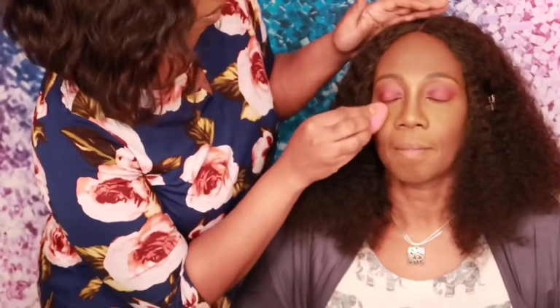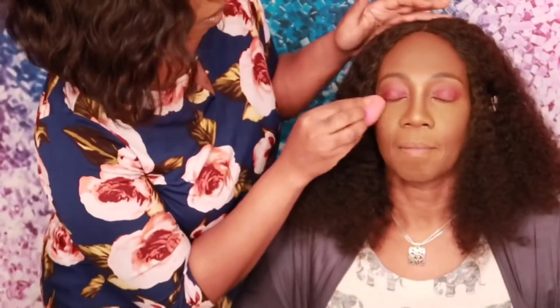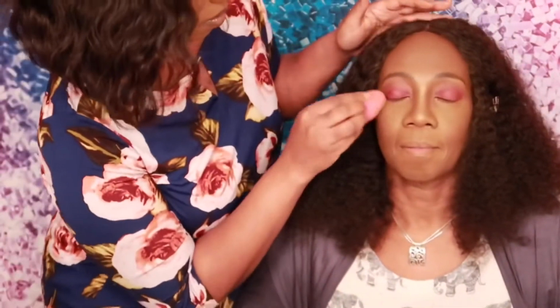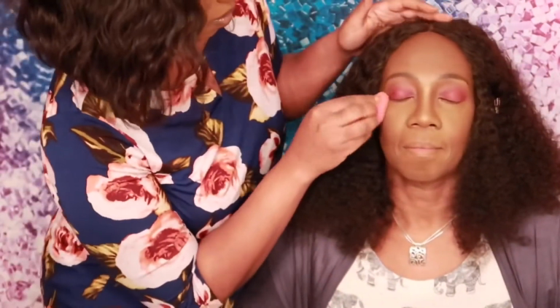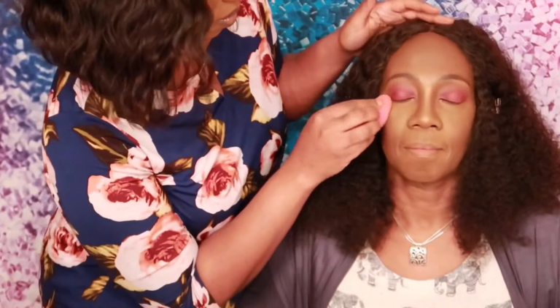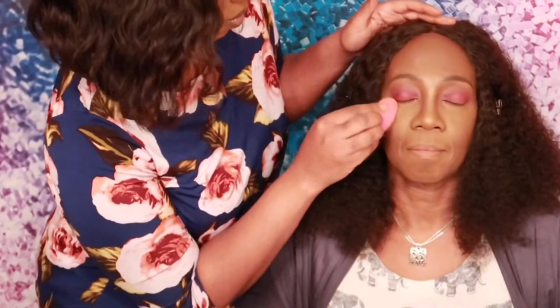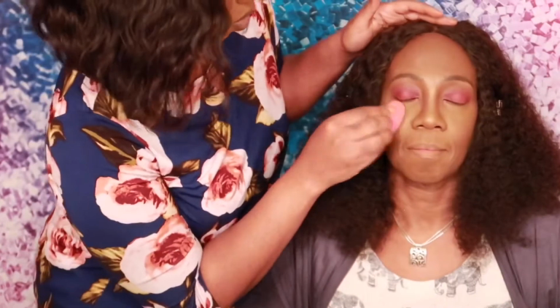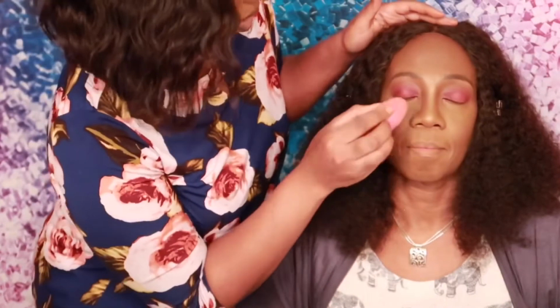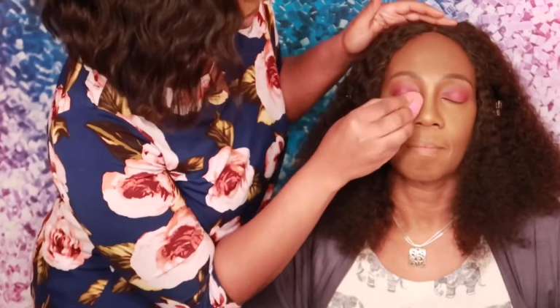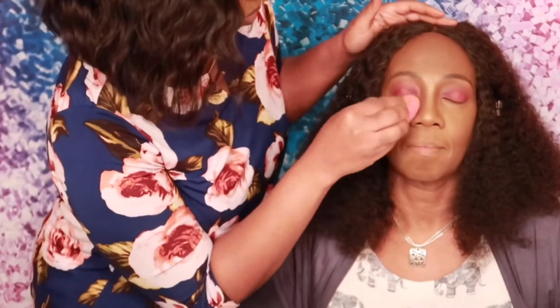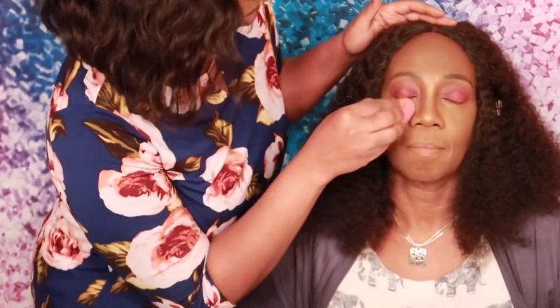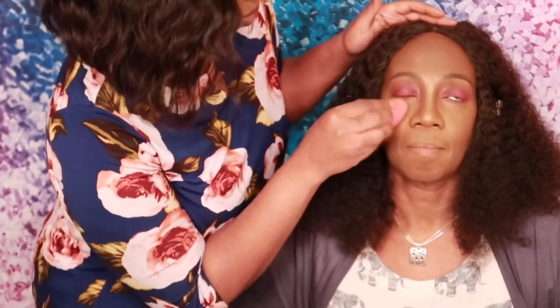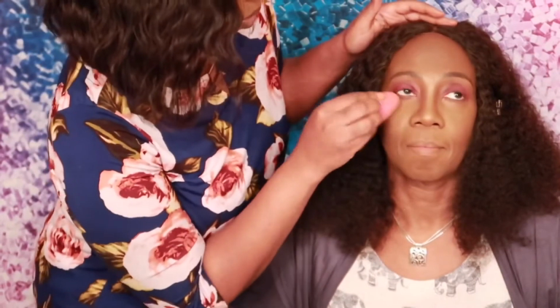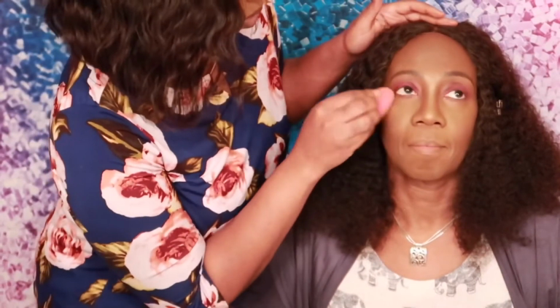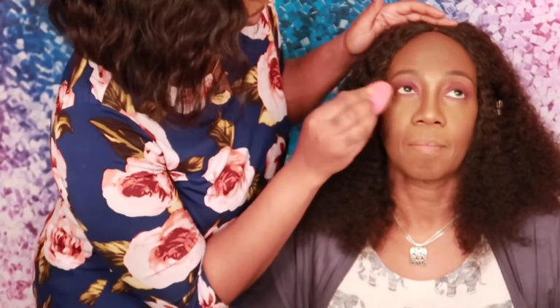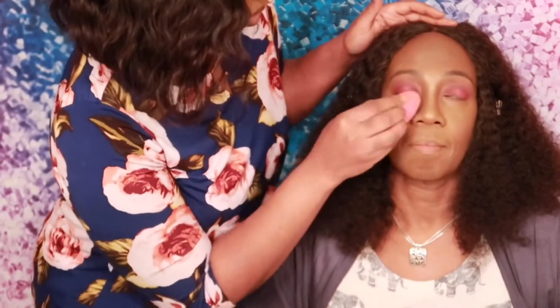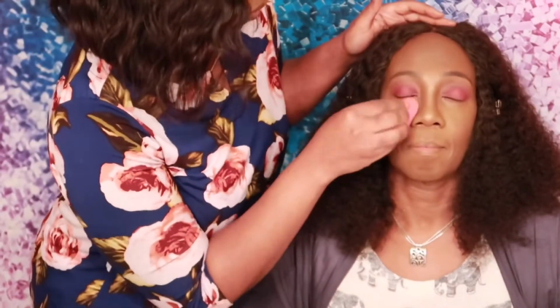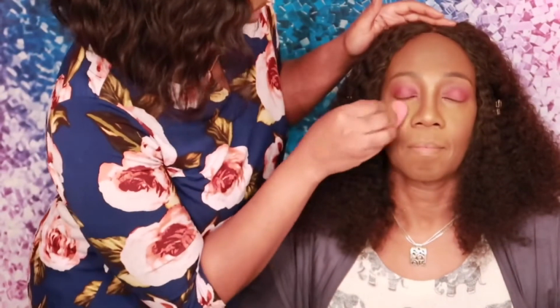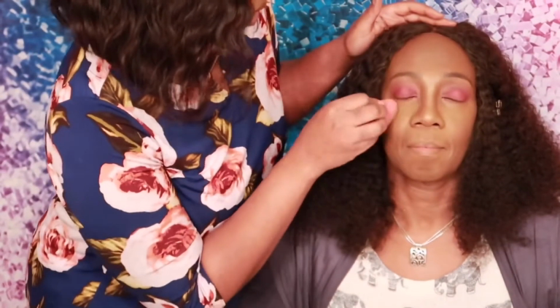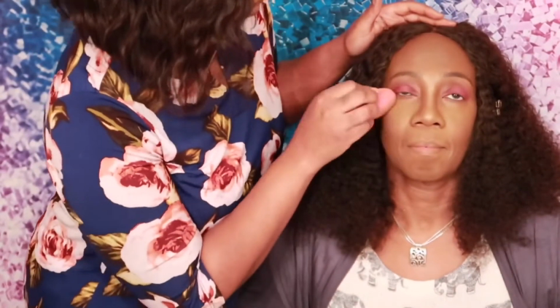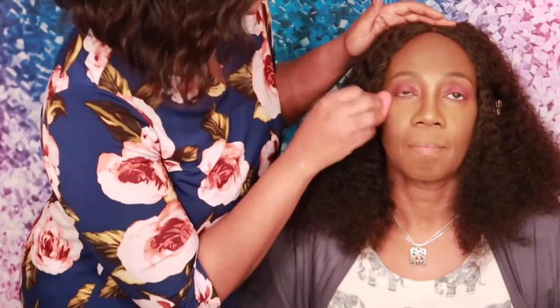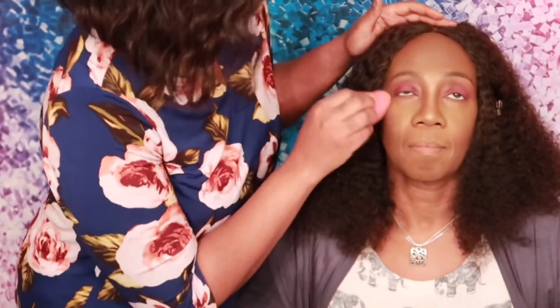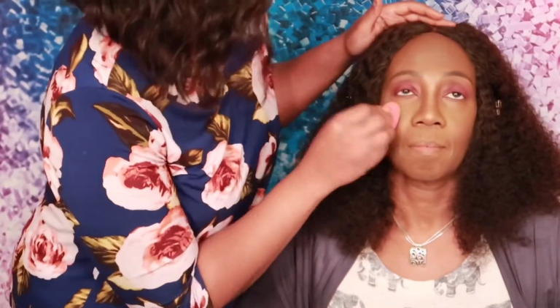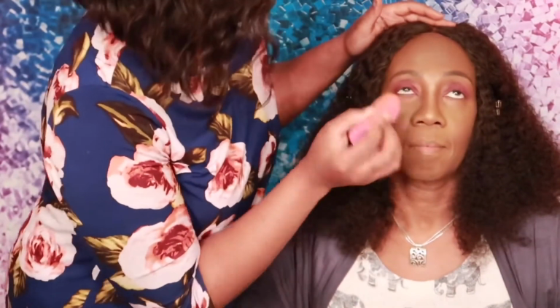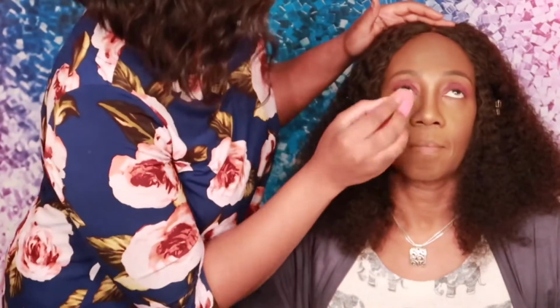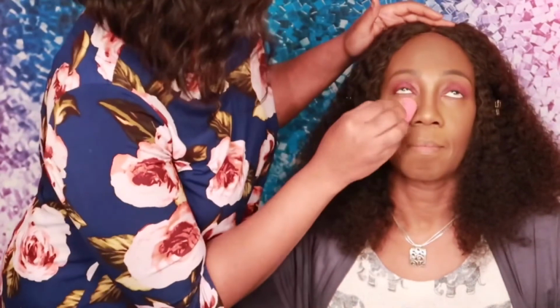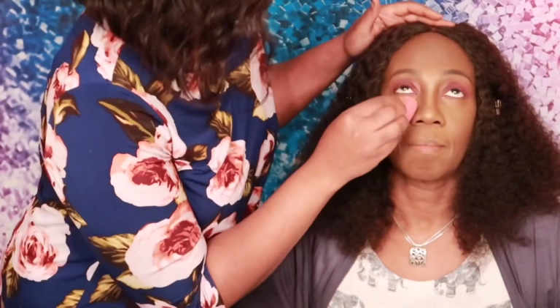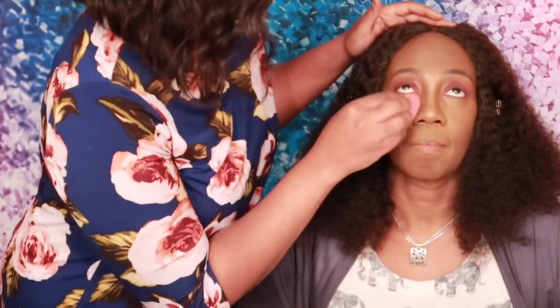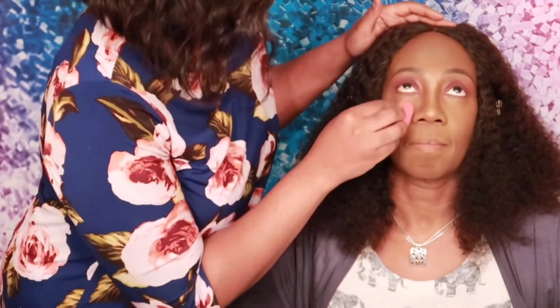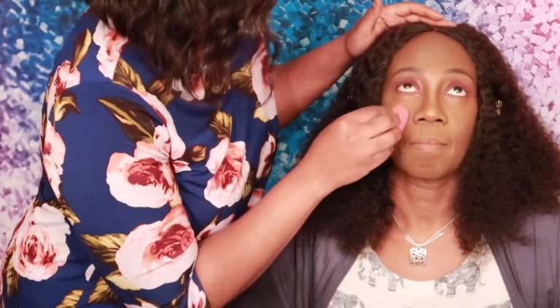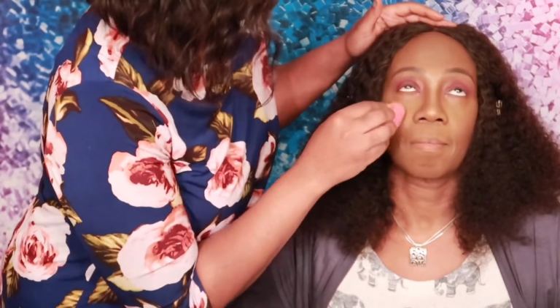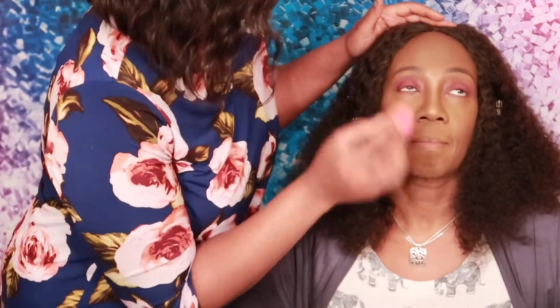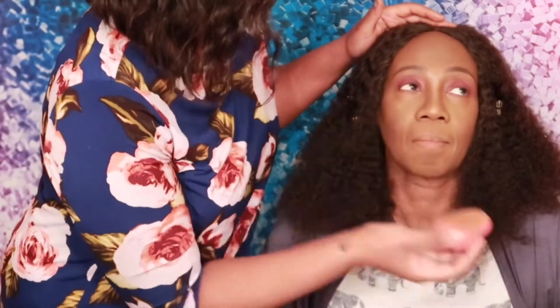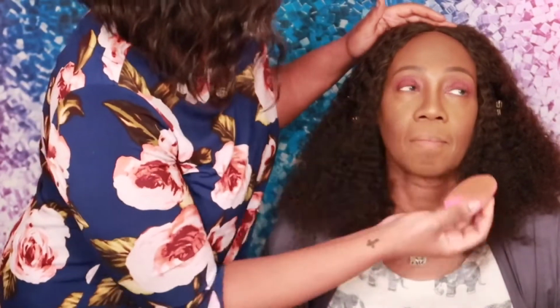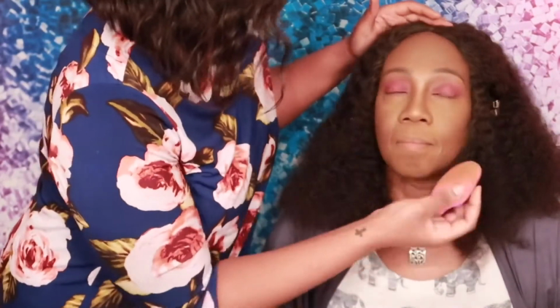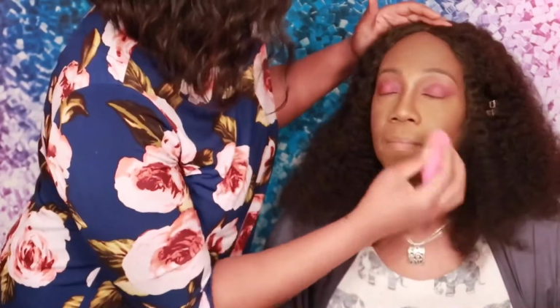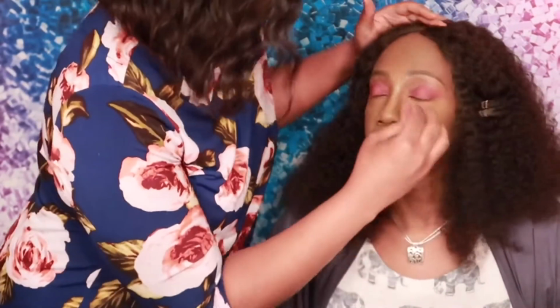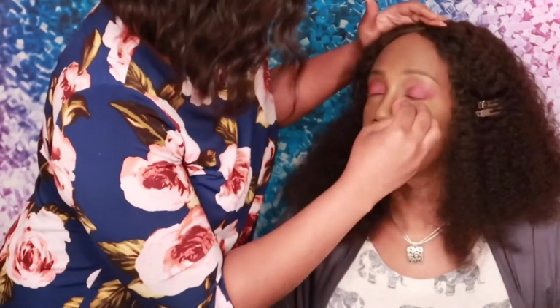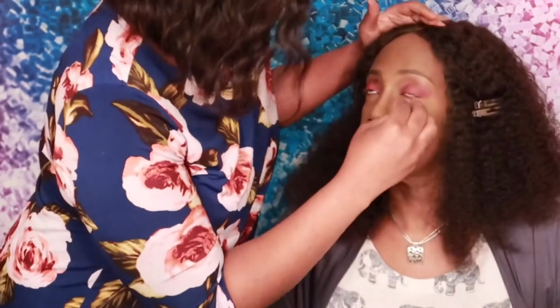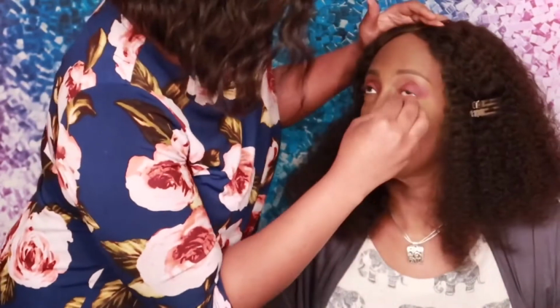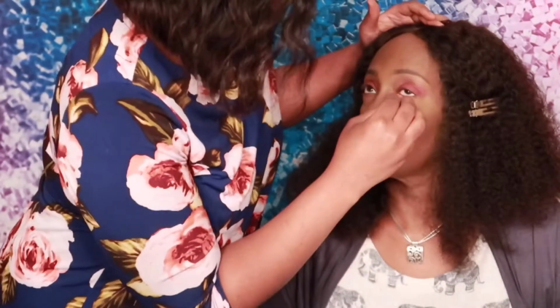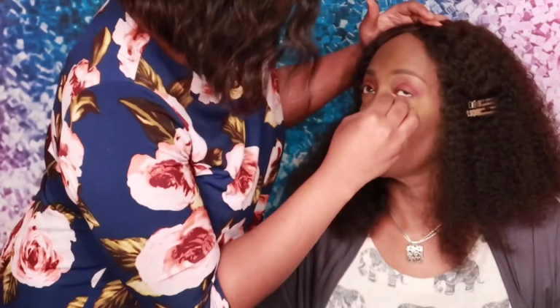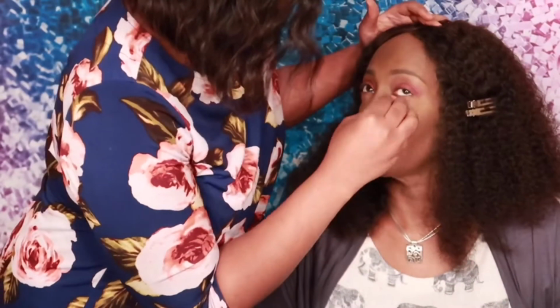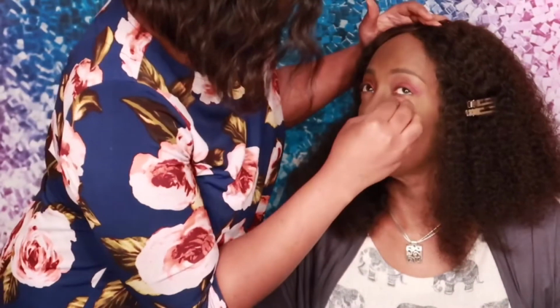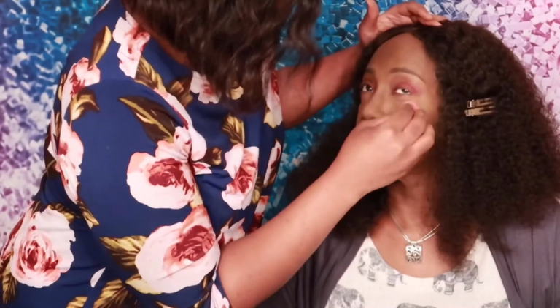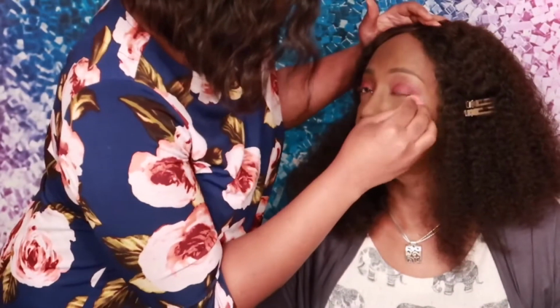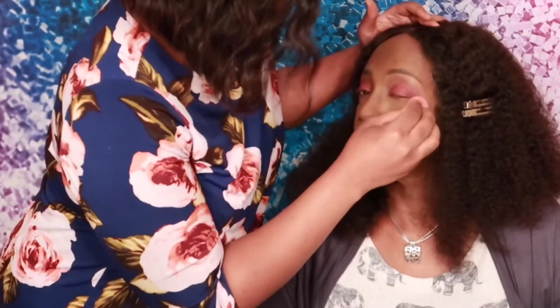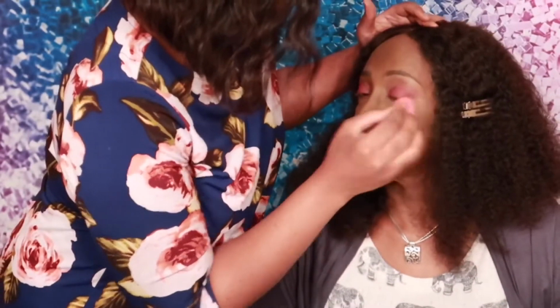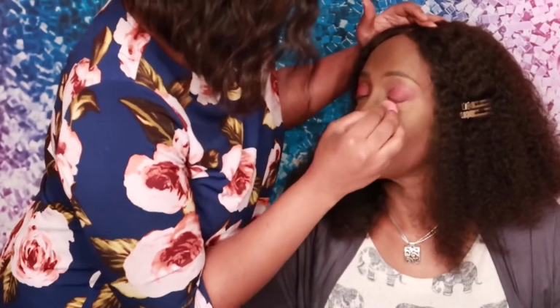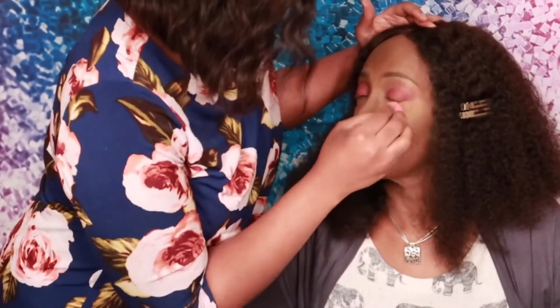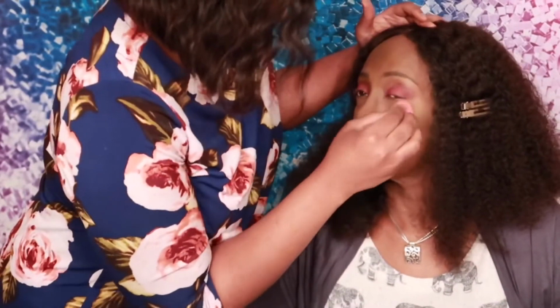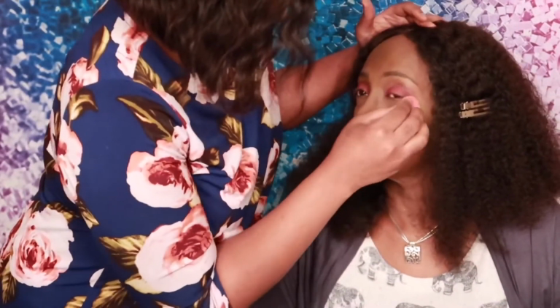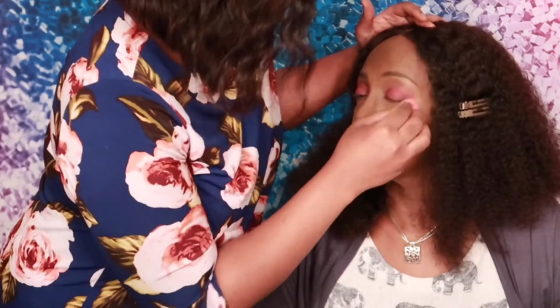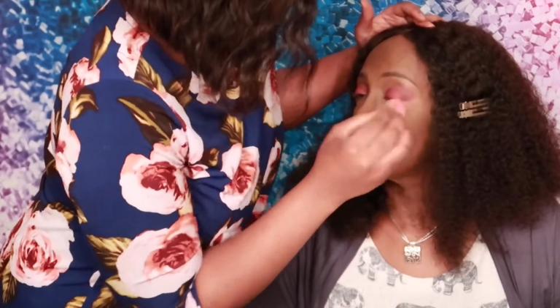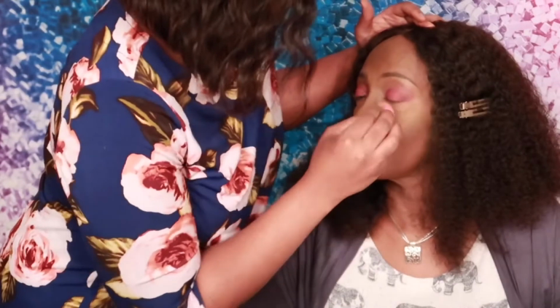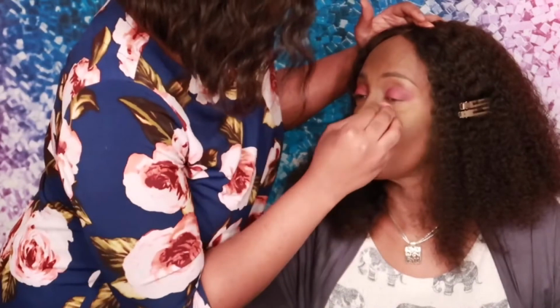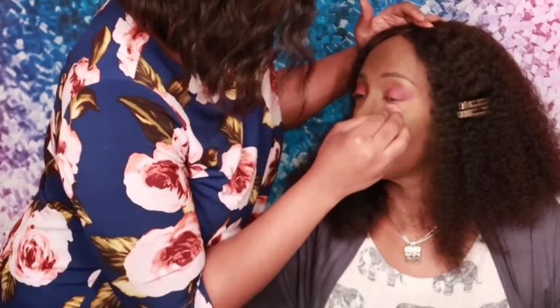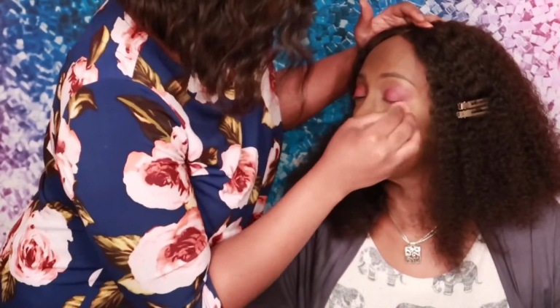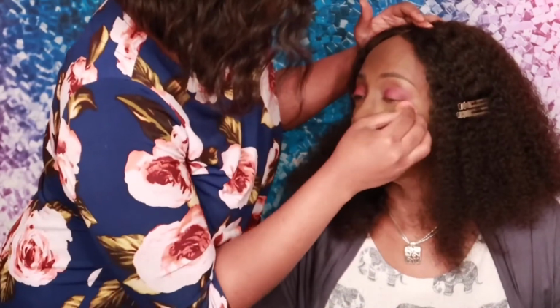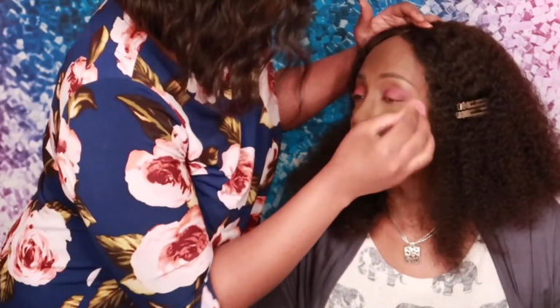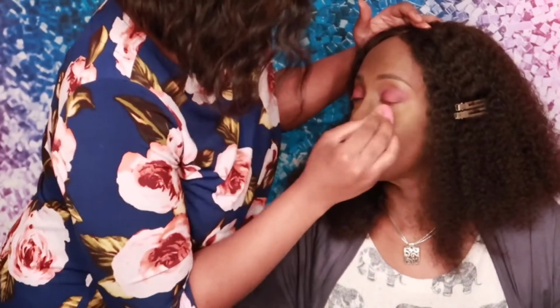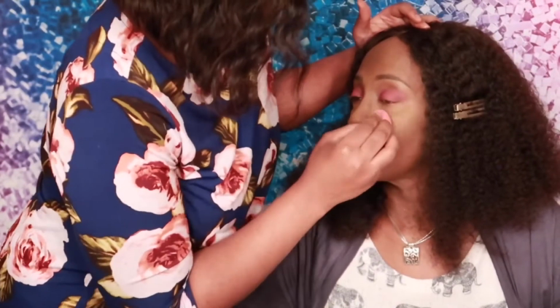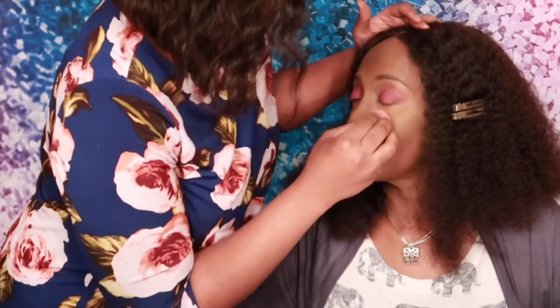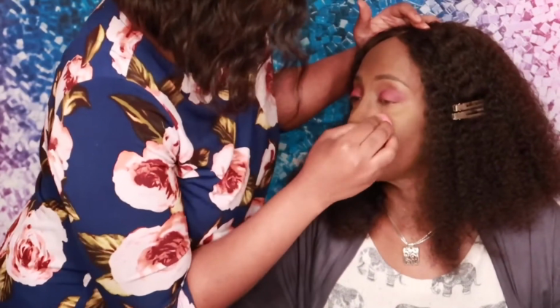Do you see what I mean about the blending? I might be a little blend crazy. The sis — her makeup was sitting, okay? Period.